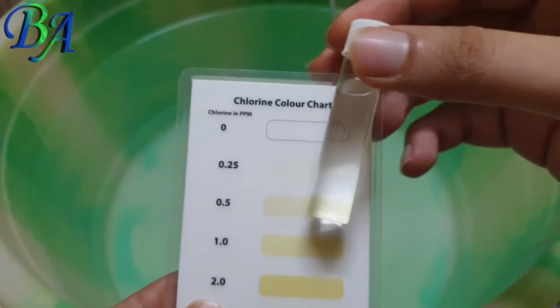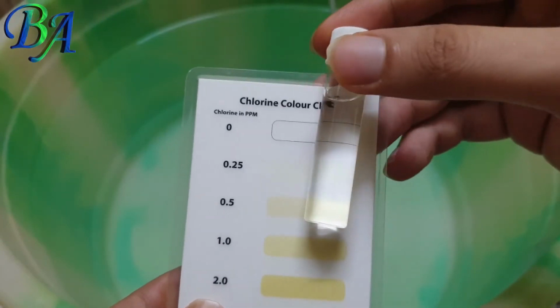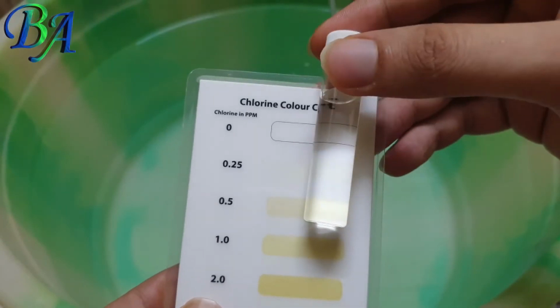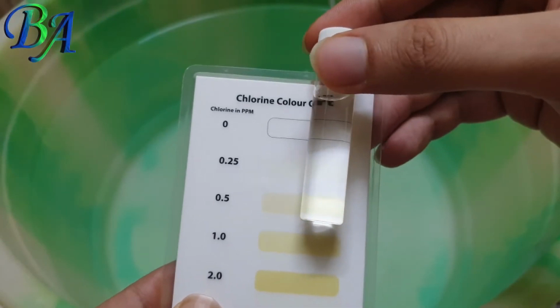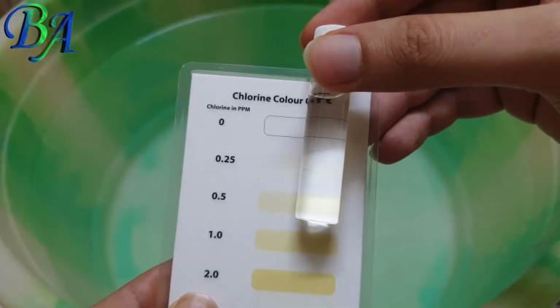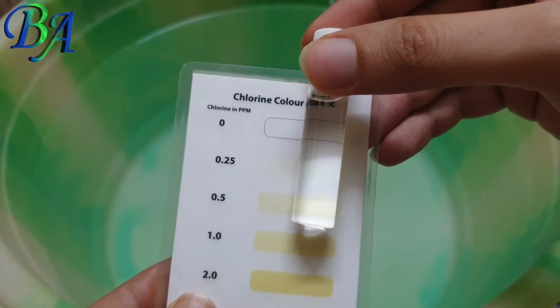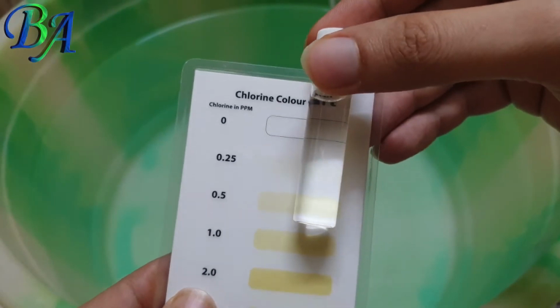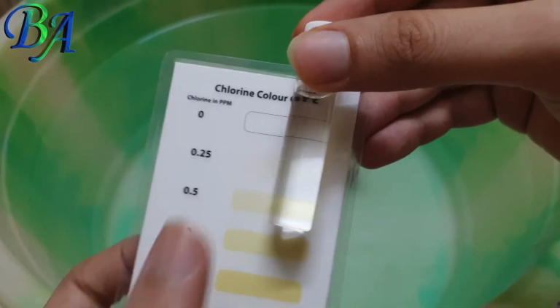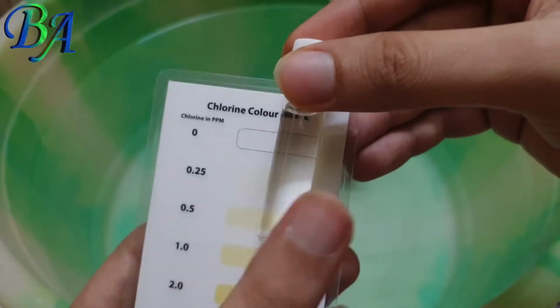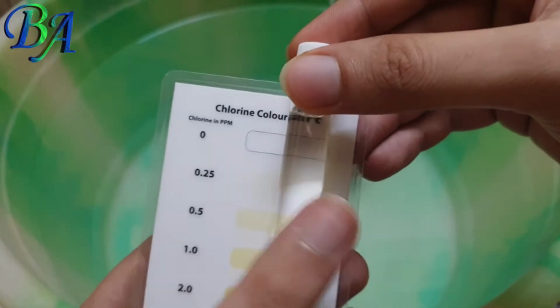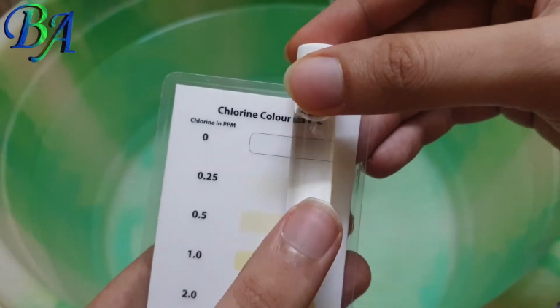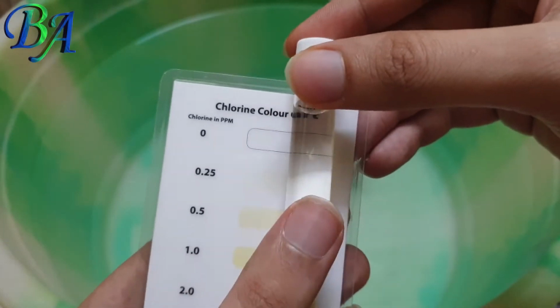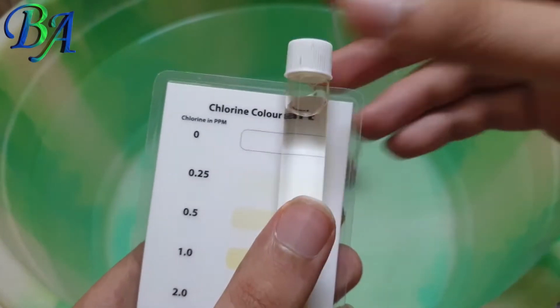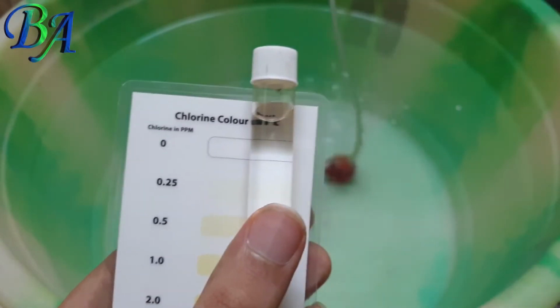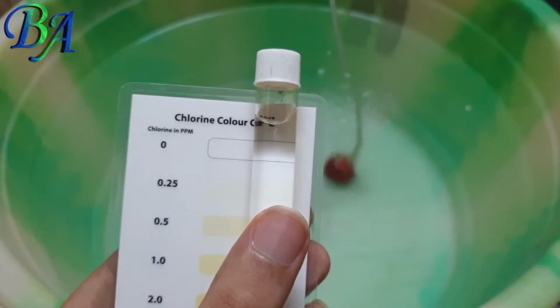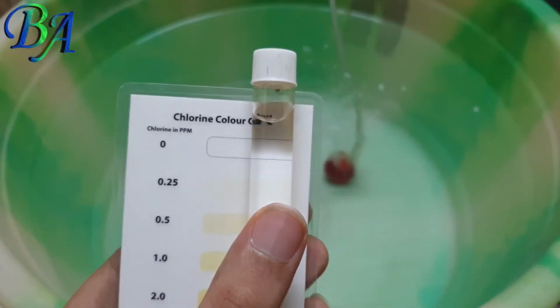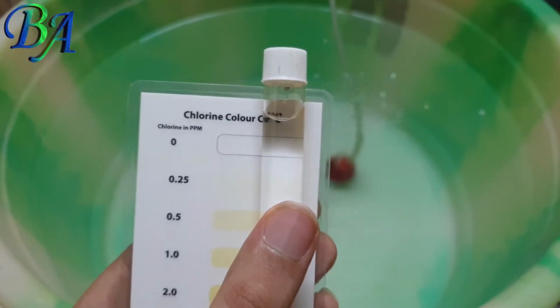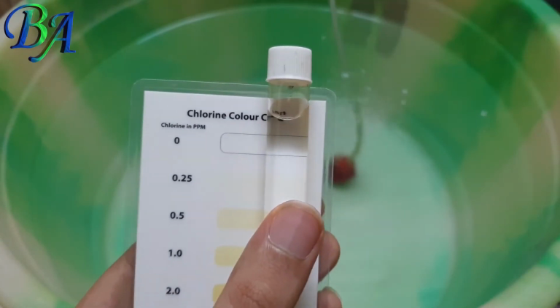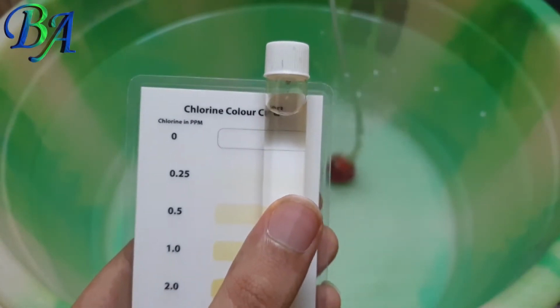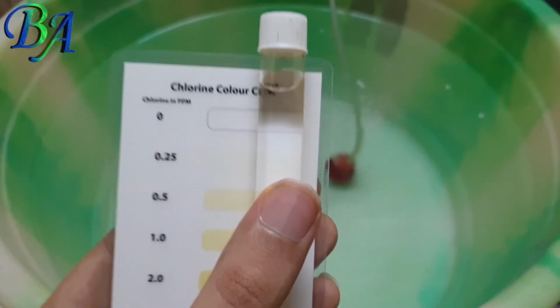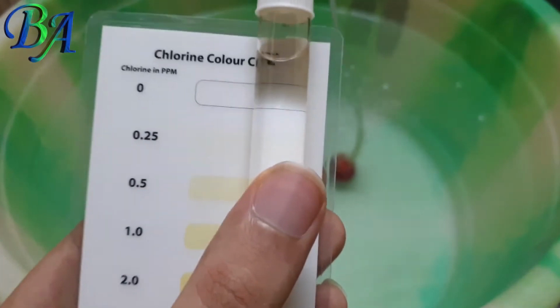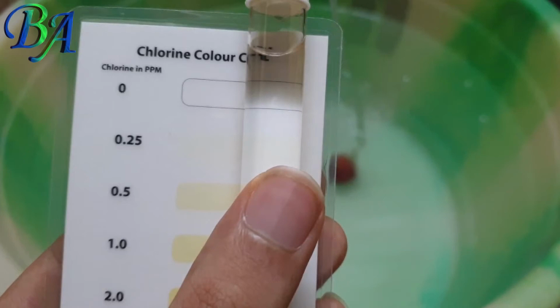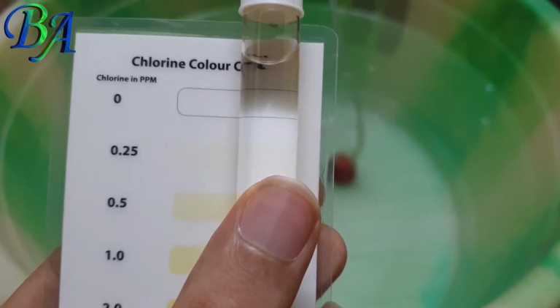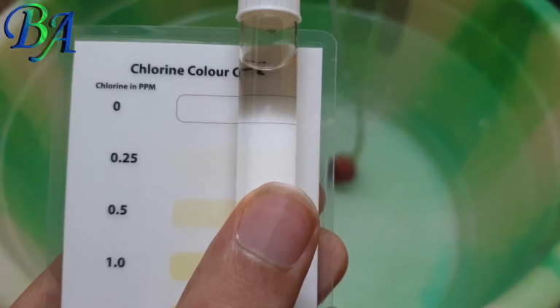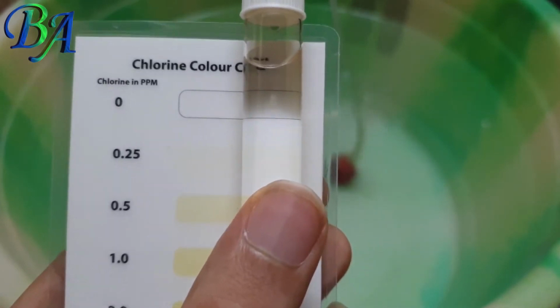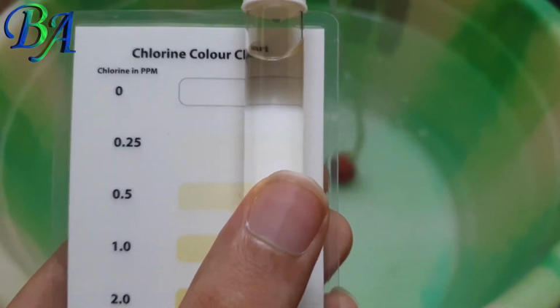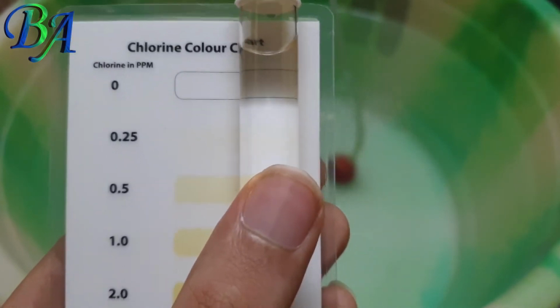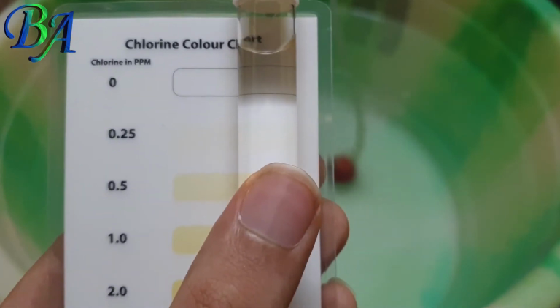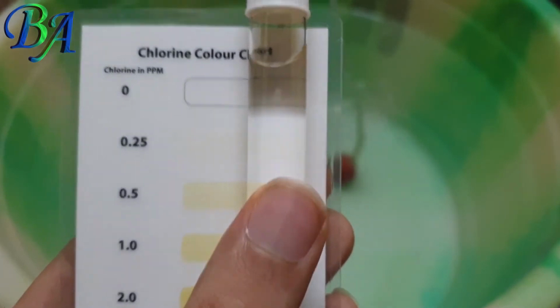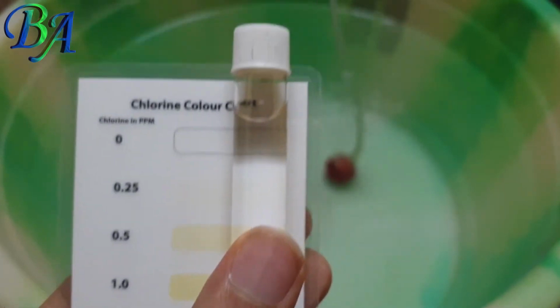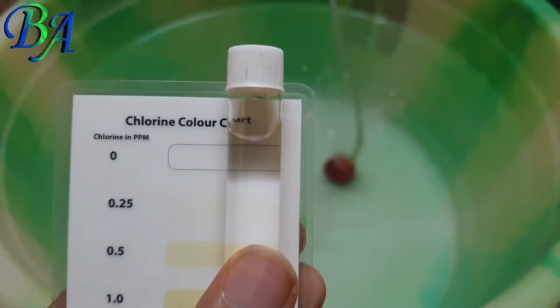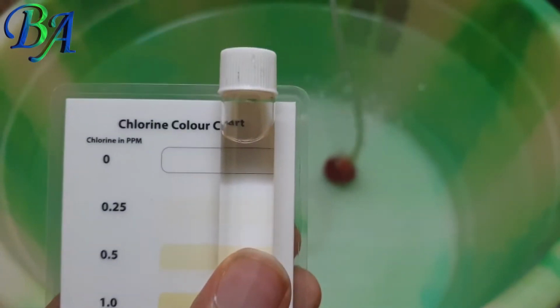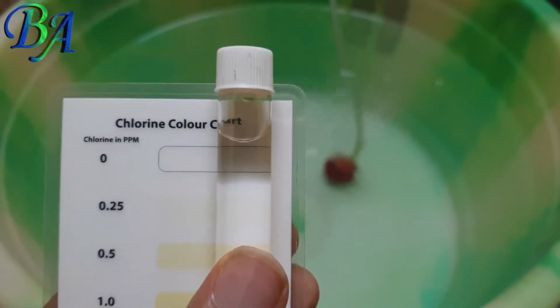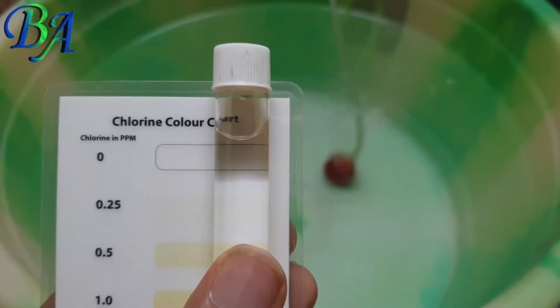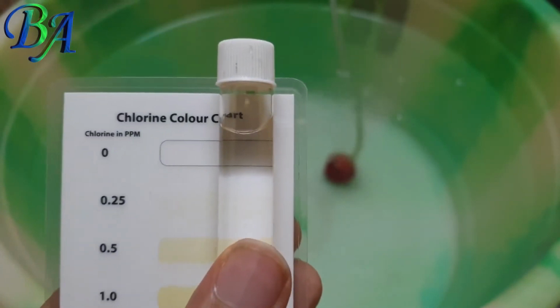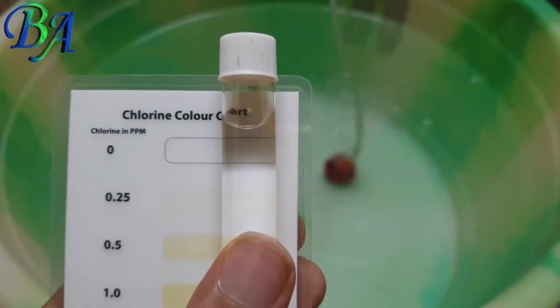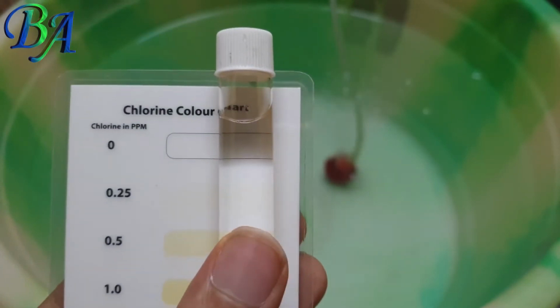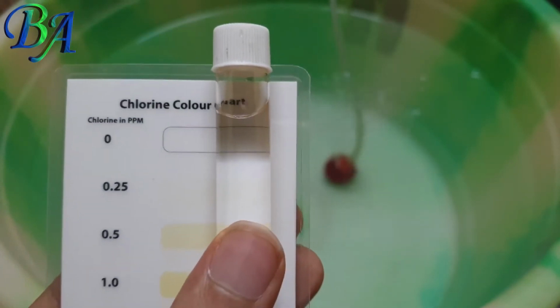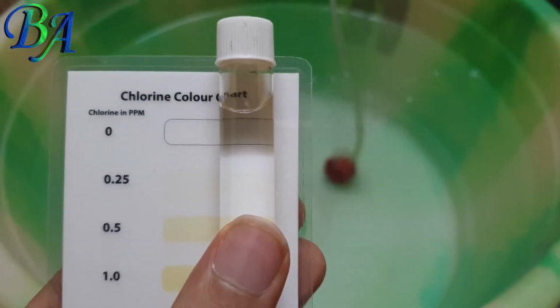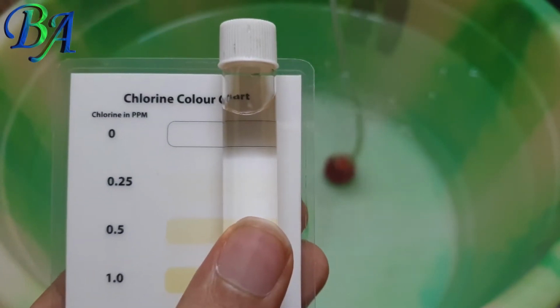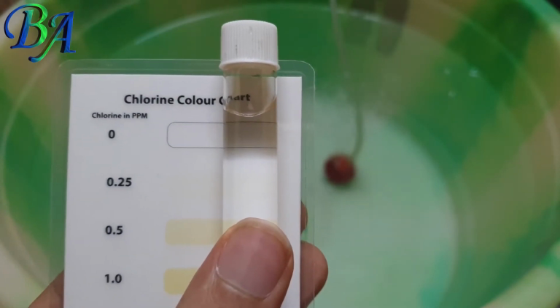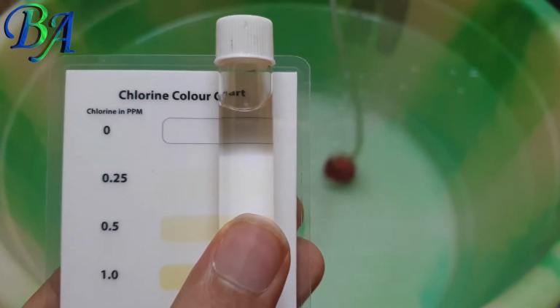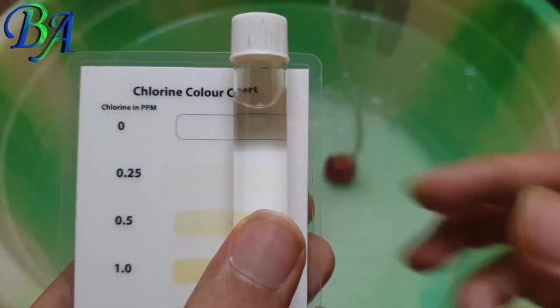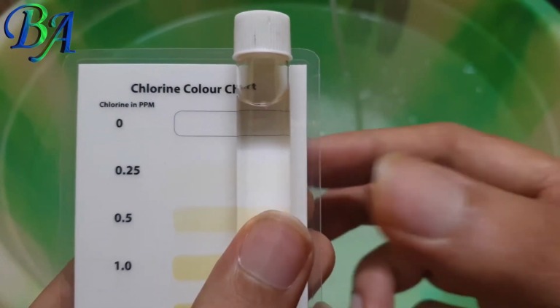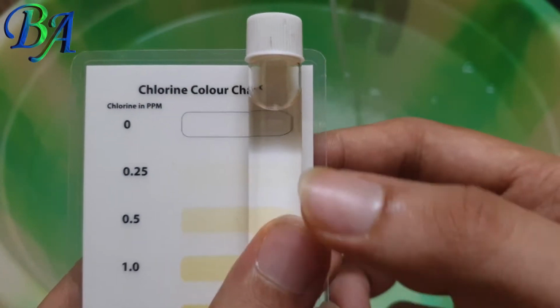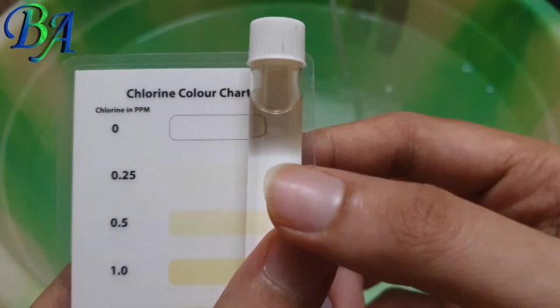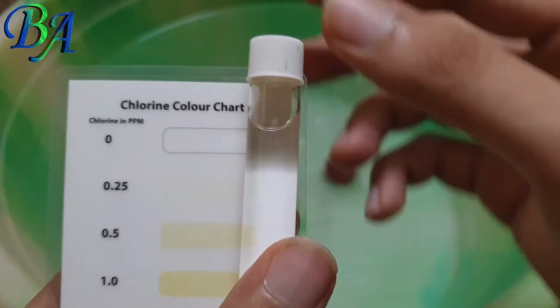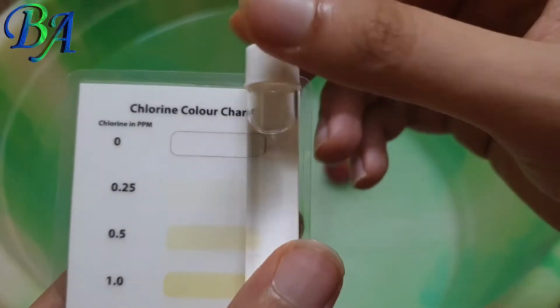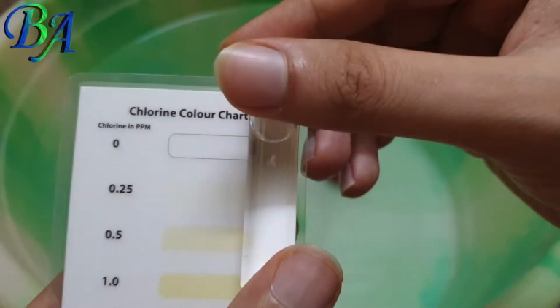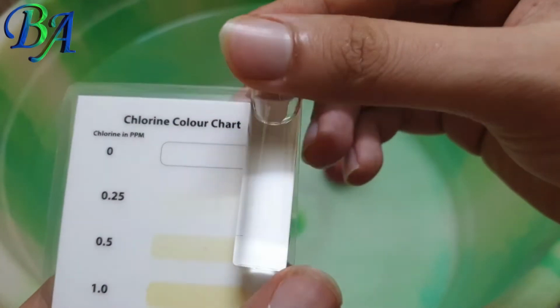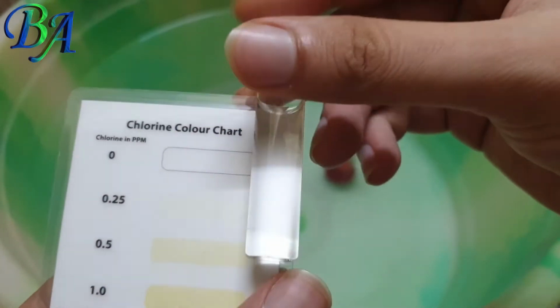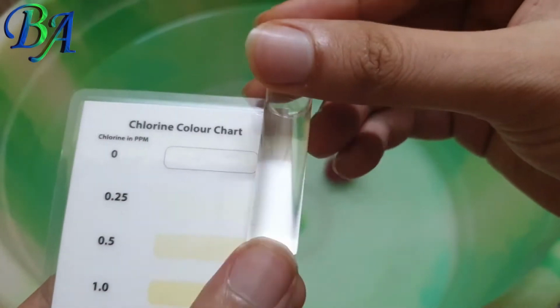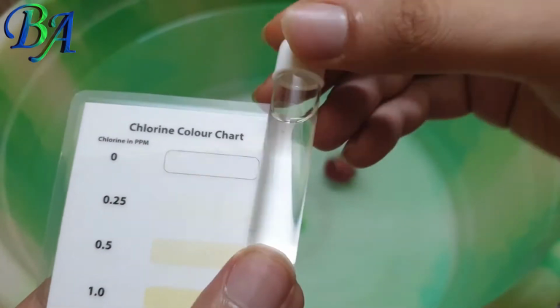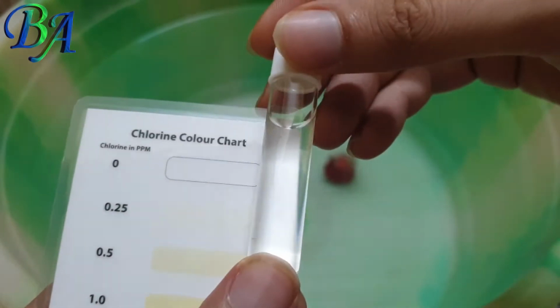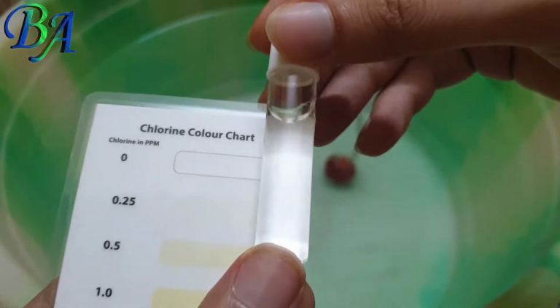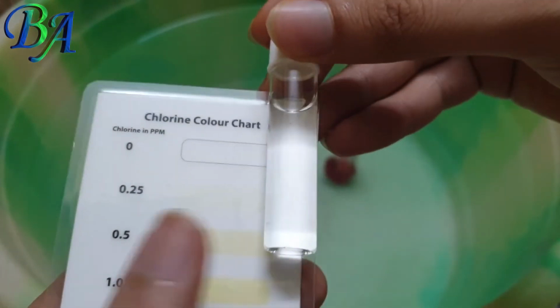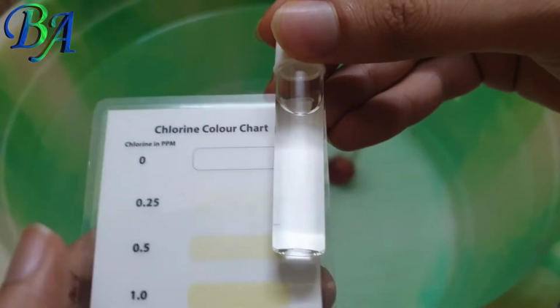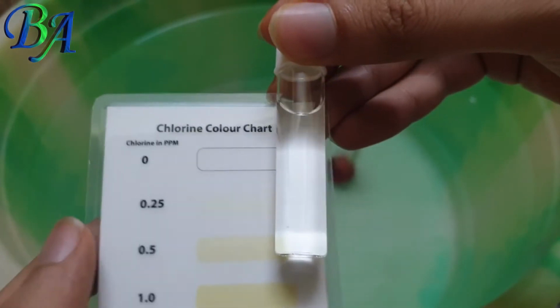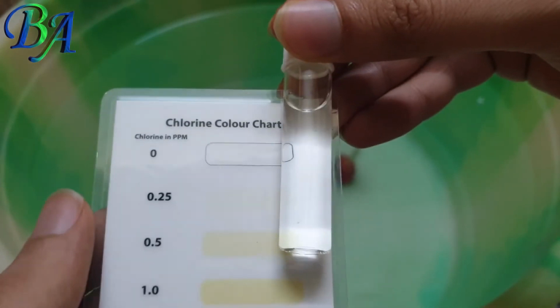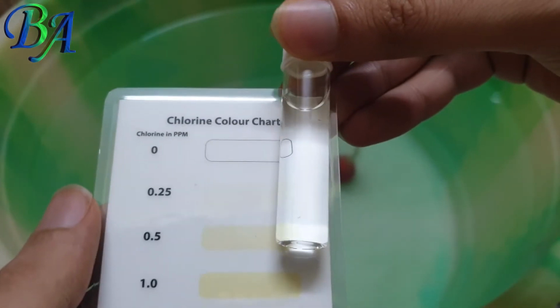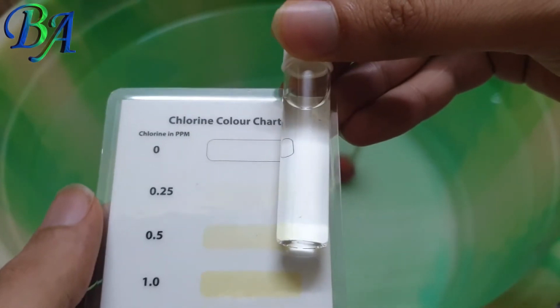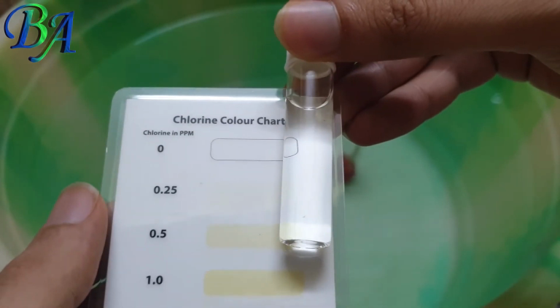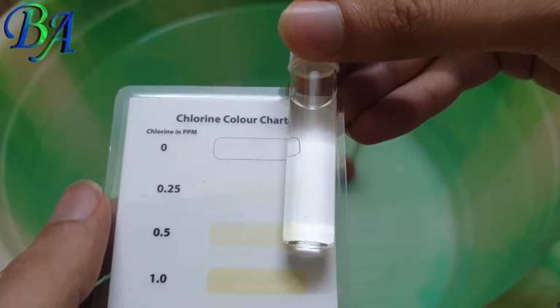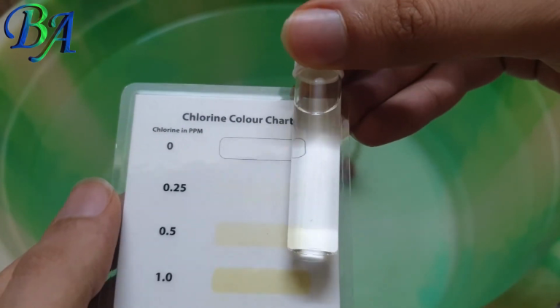As you can see it has worked and we were successfully able to eliminate the chlorine from the tap water without using any chemicals.